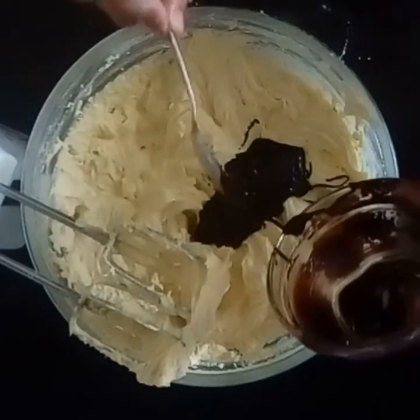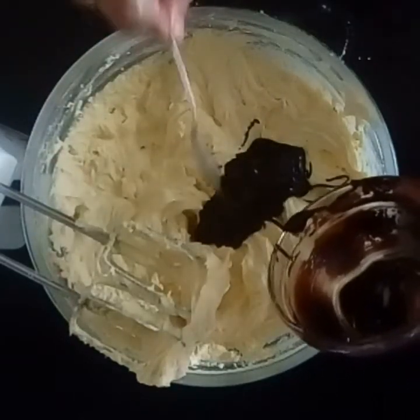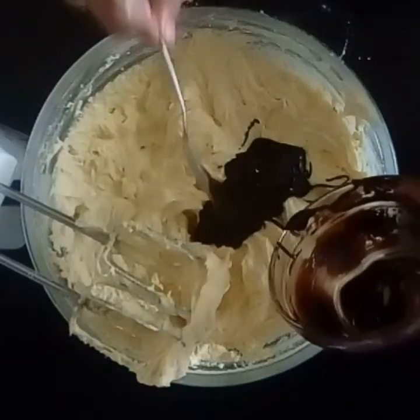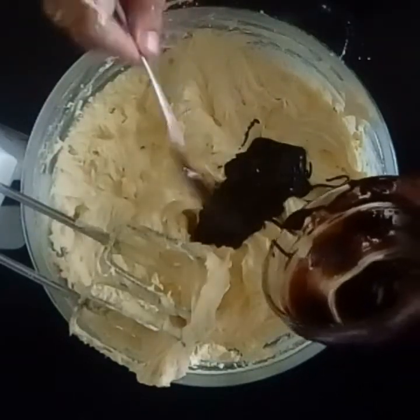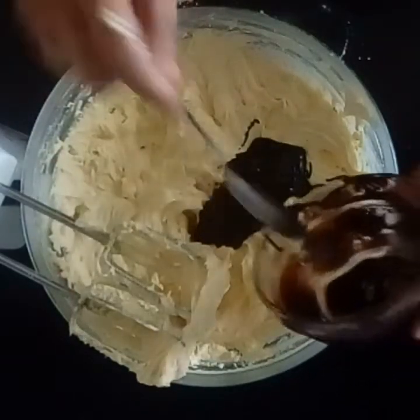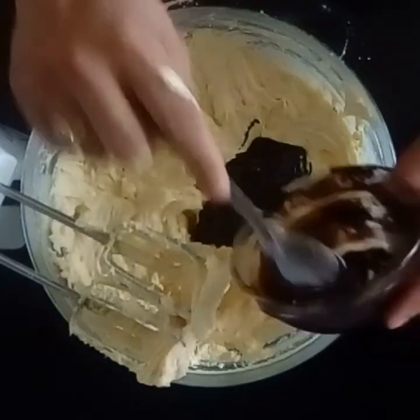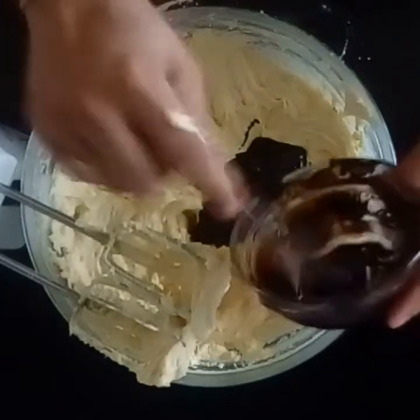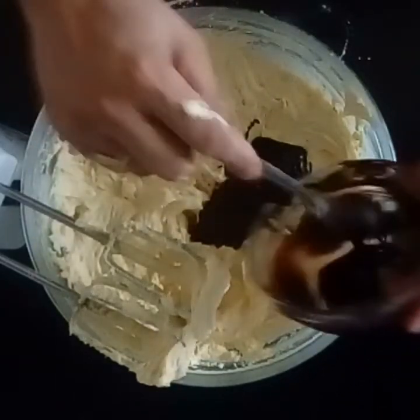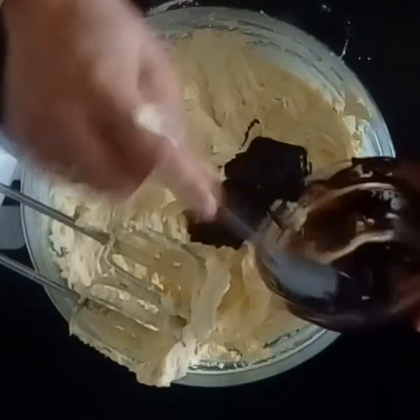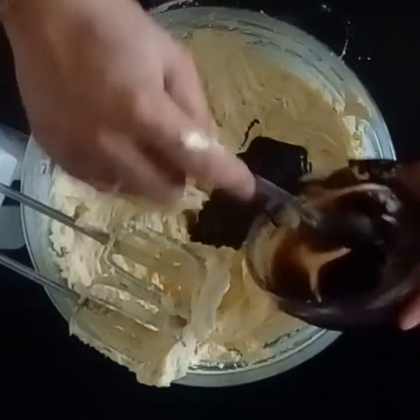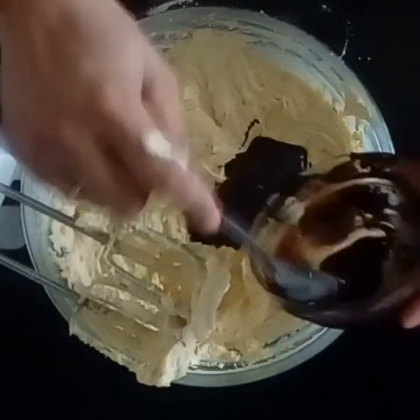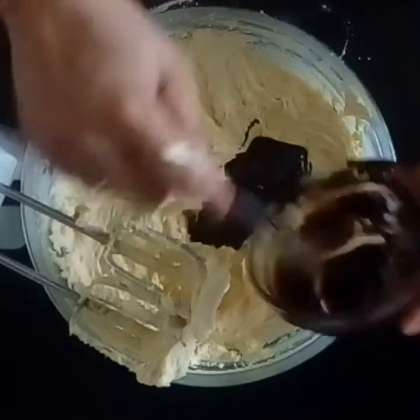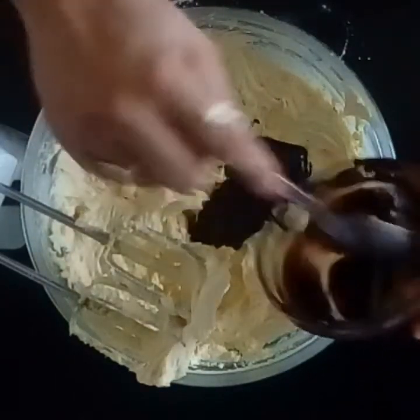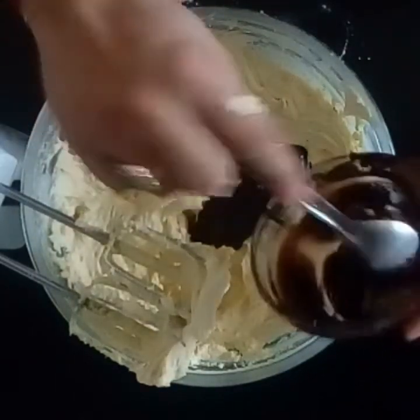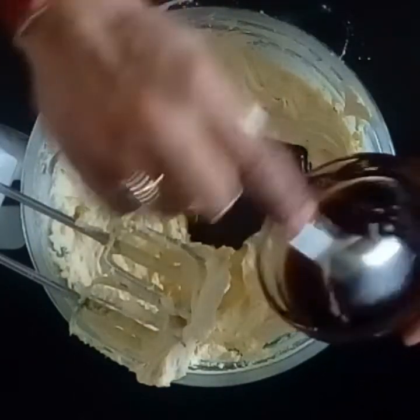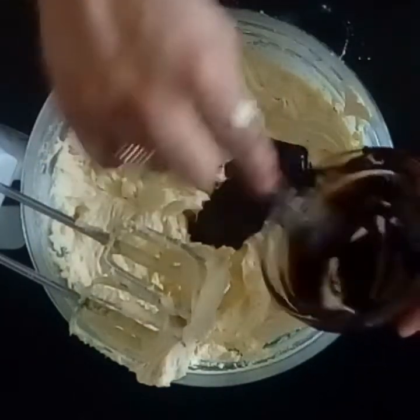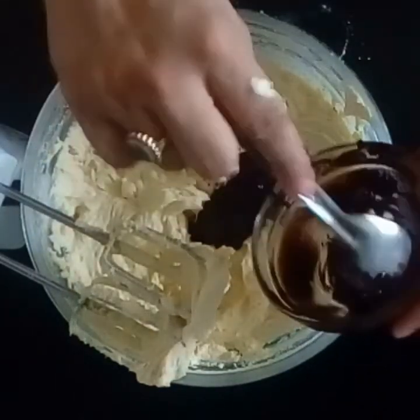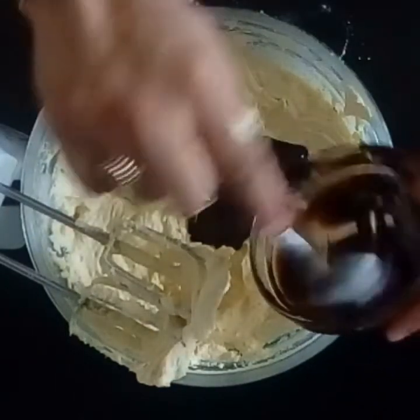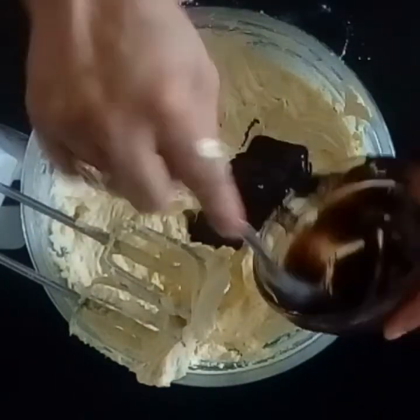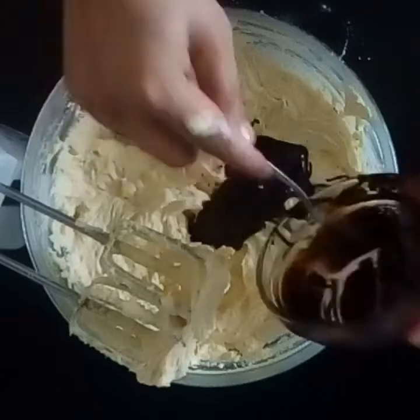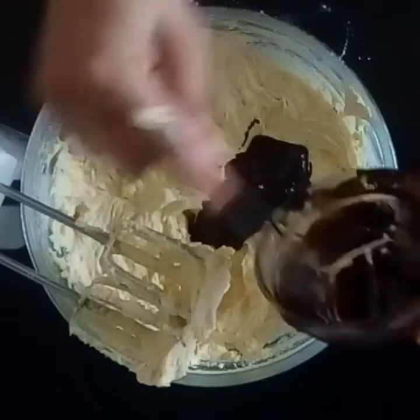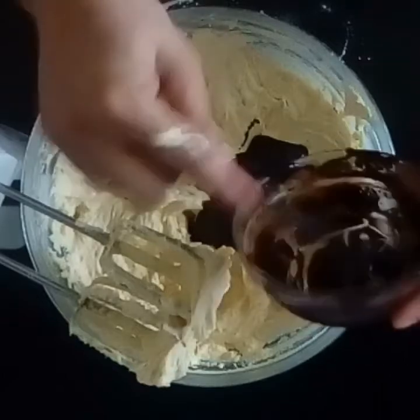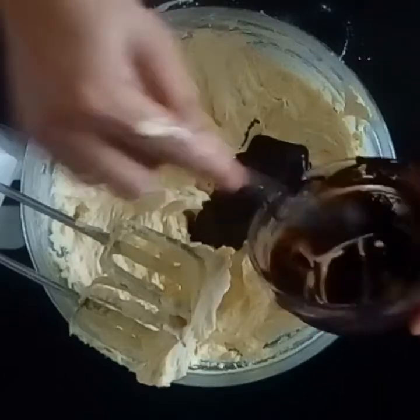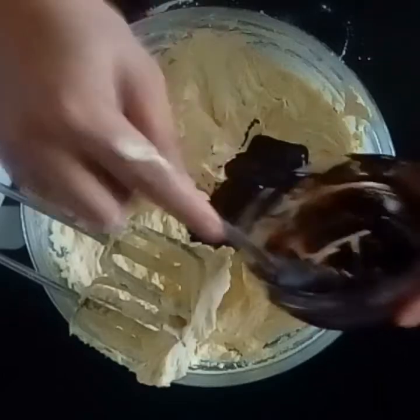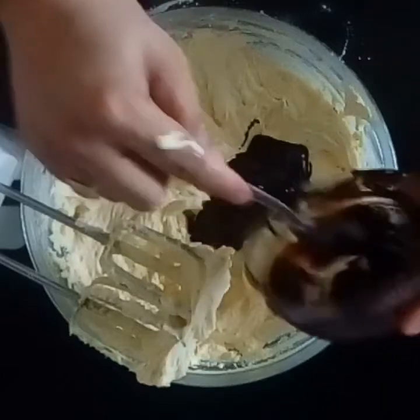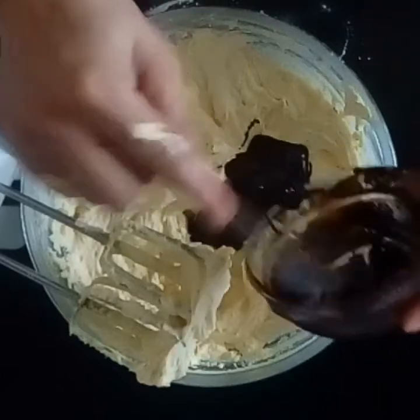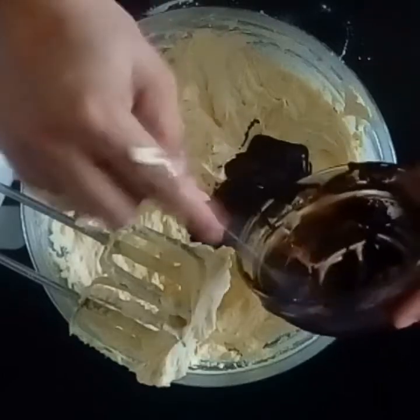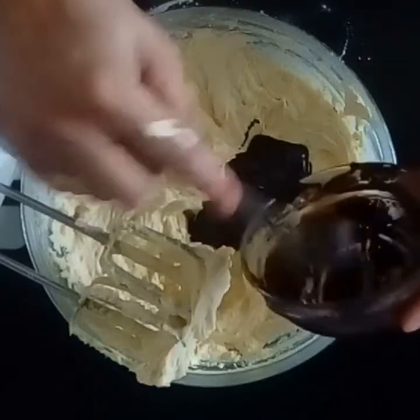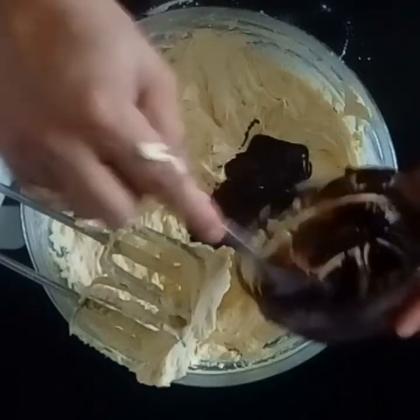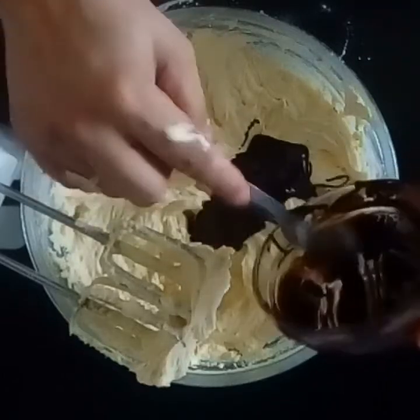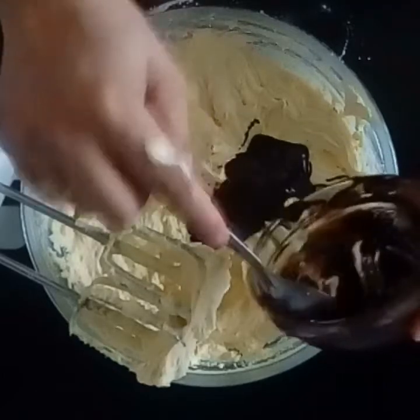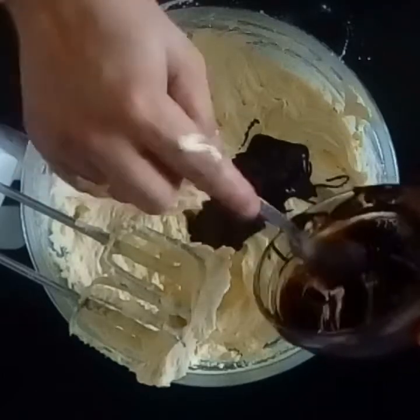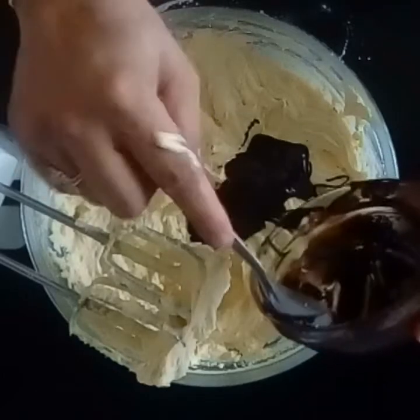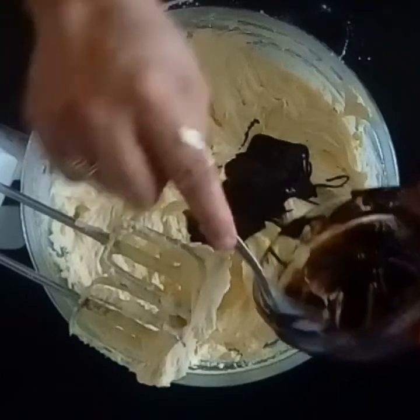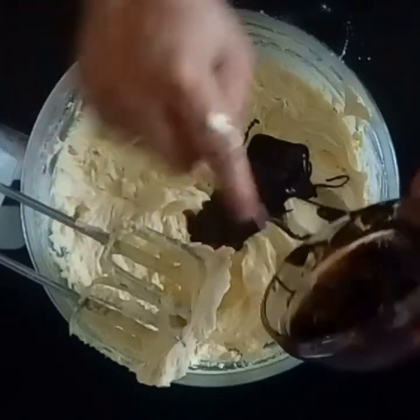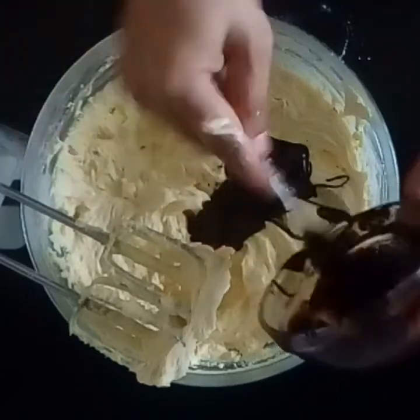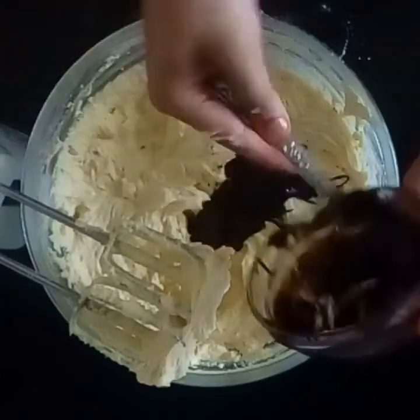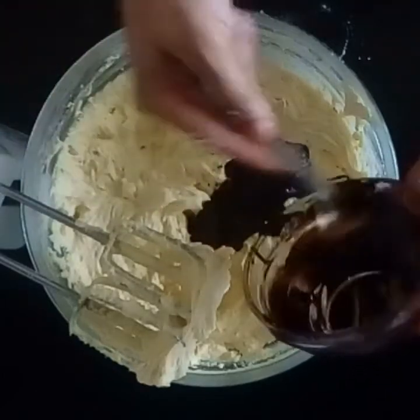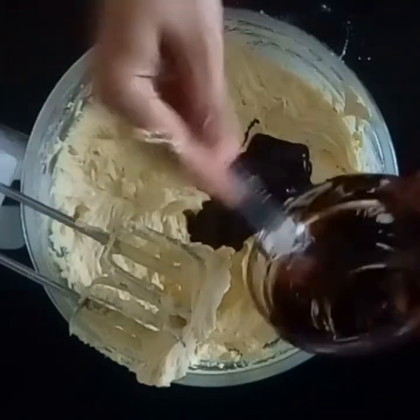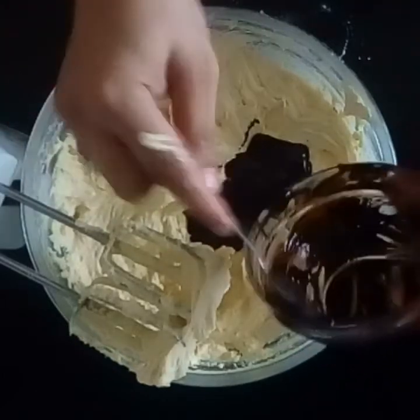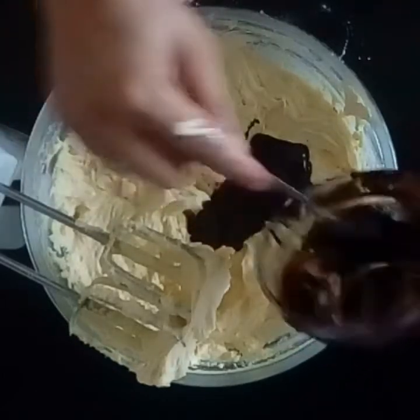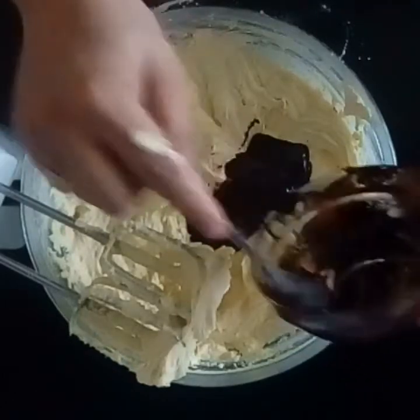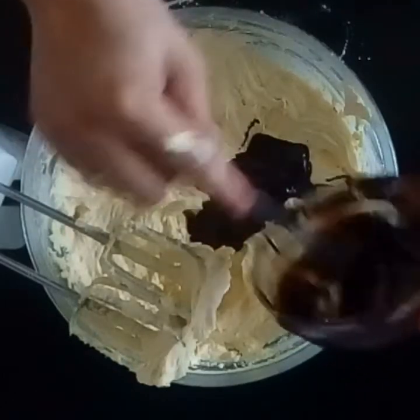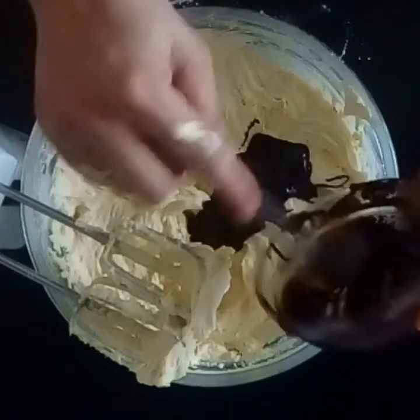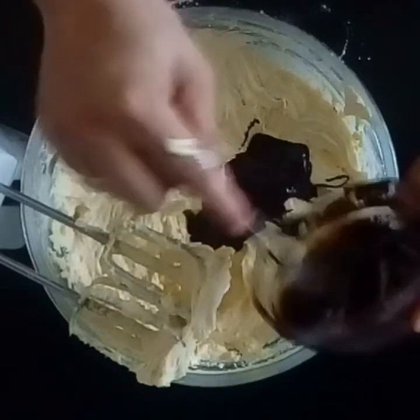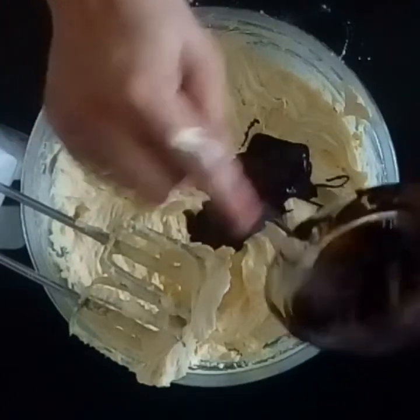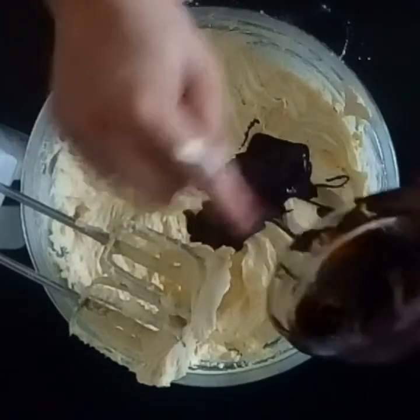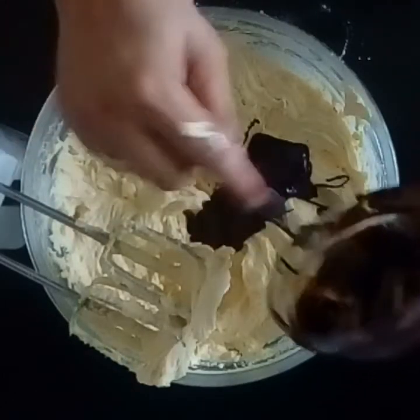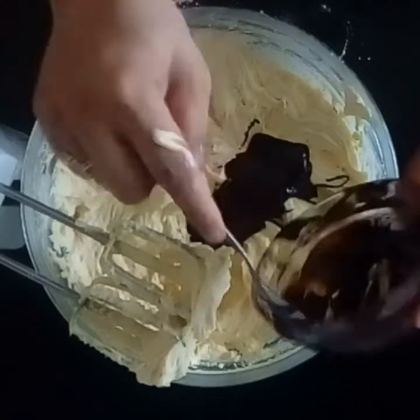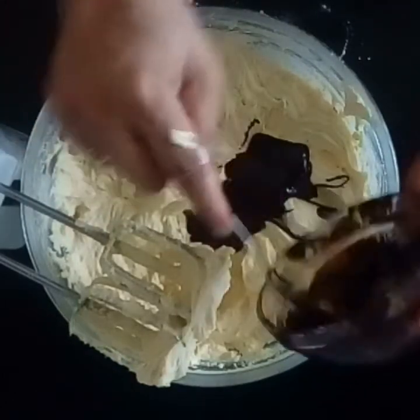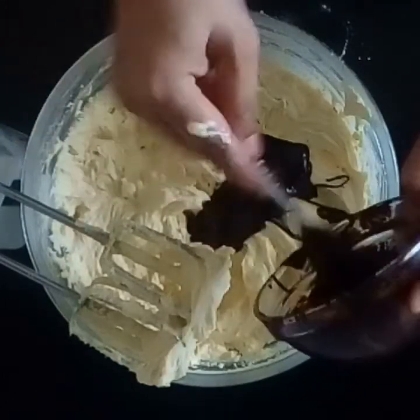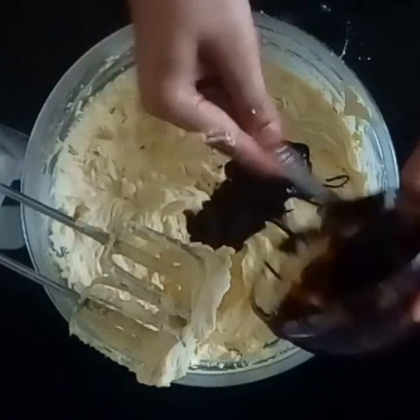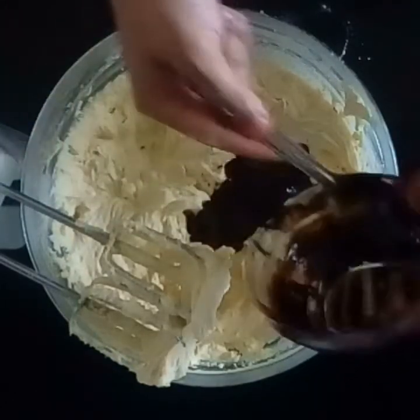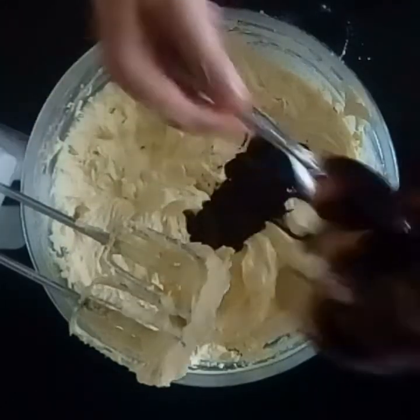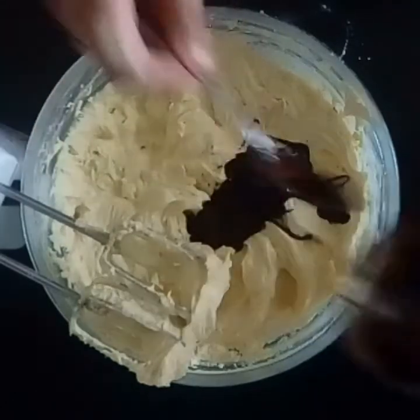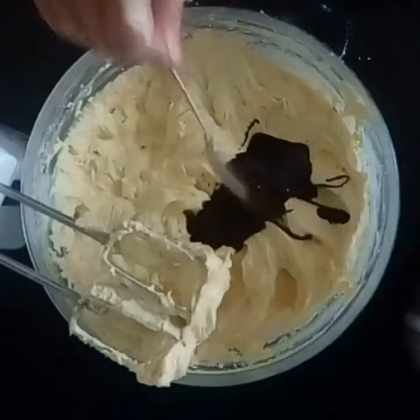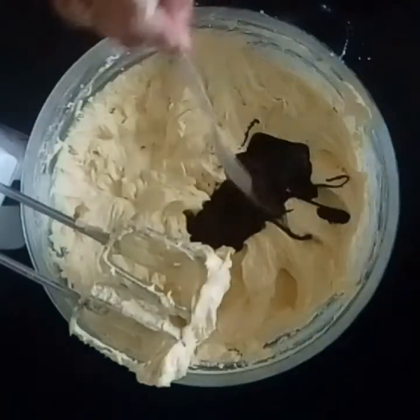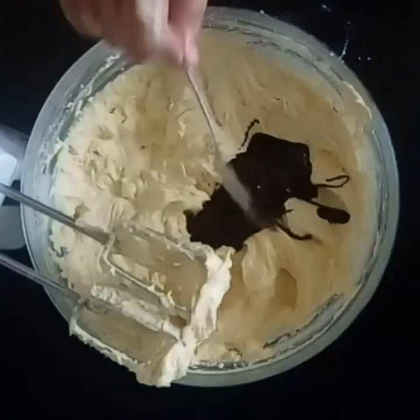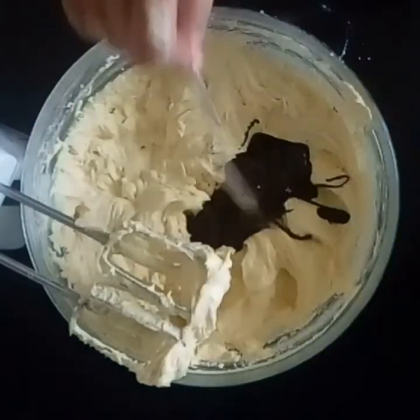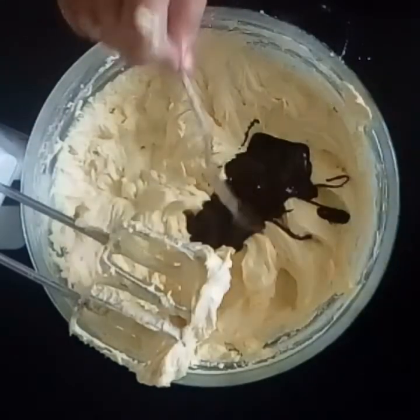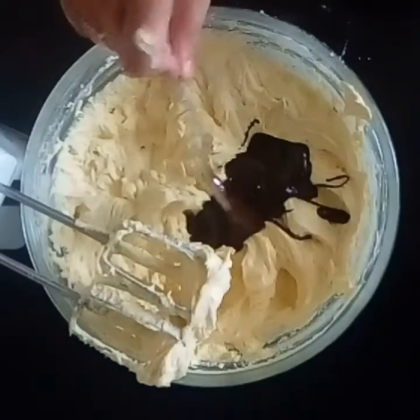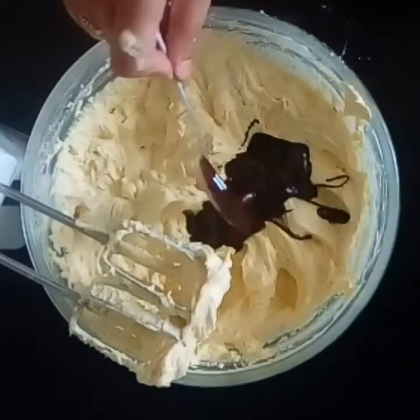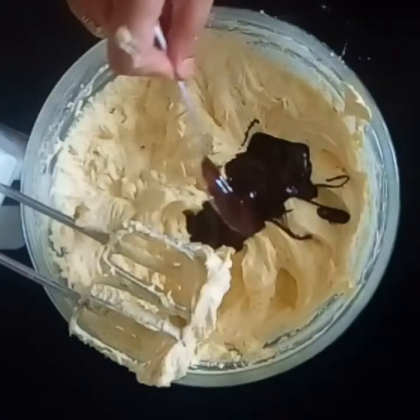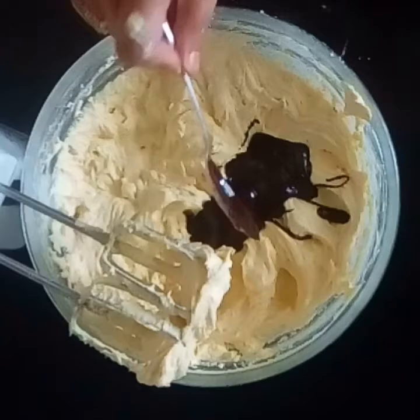So we are going to blend it to give a dark chocolate cream.